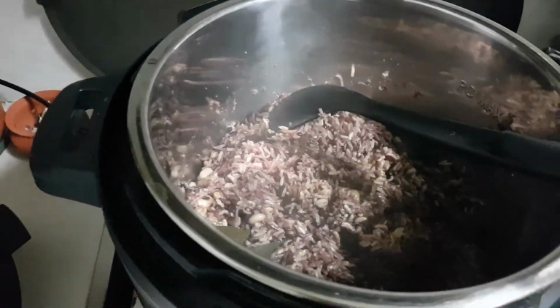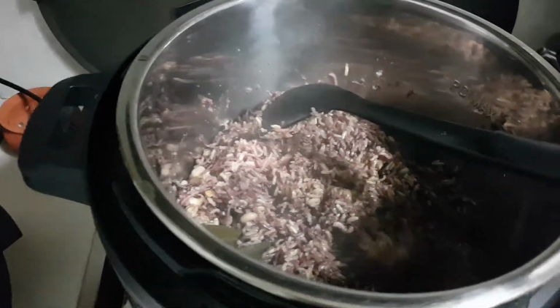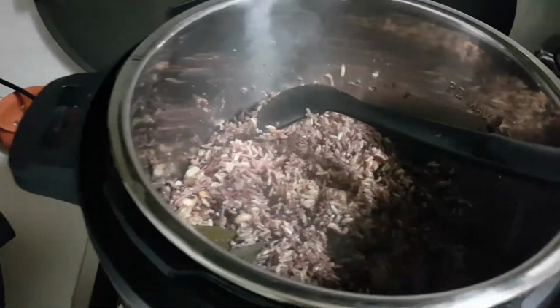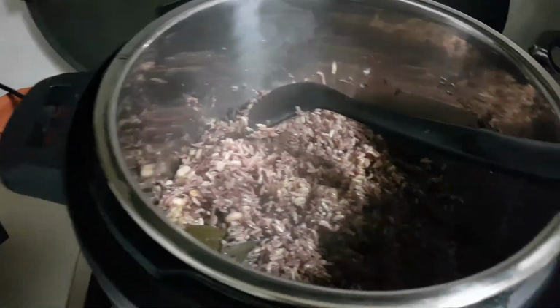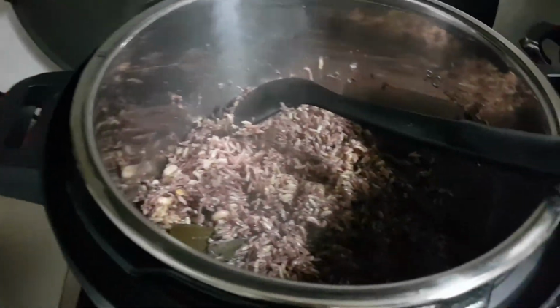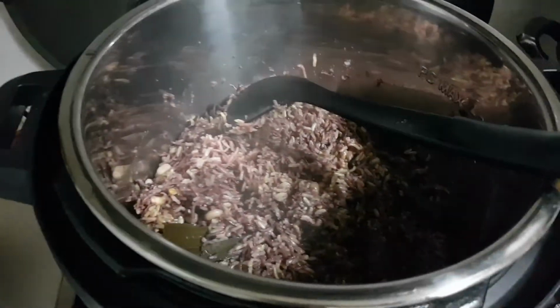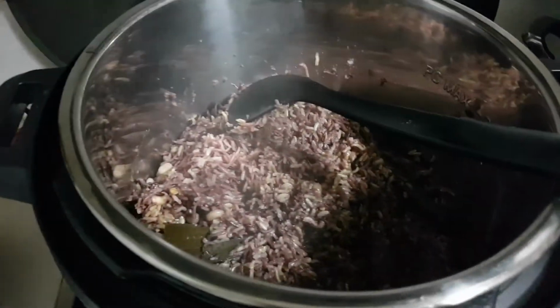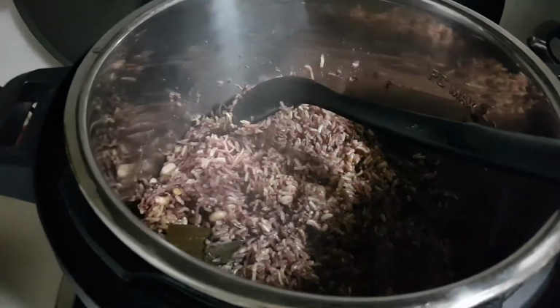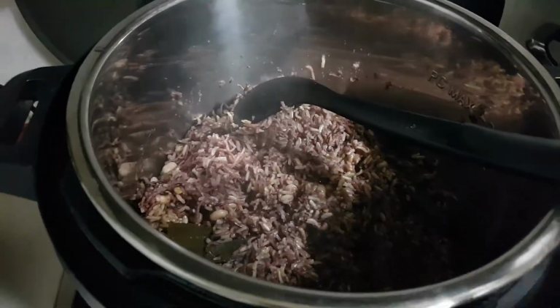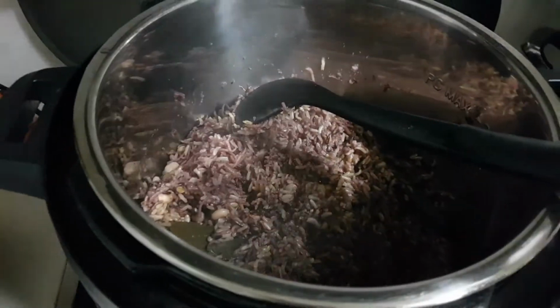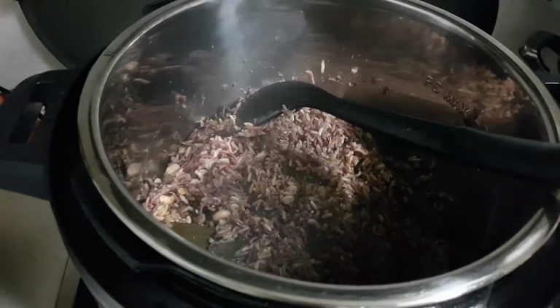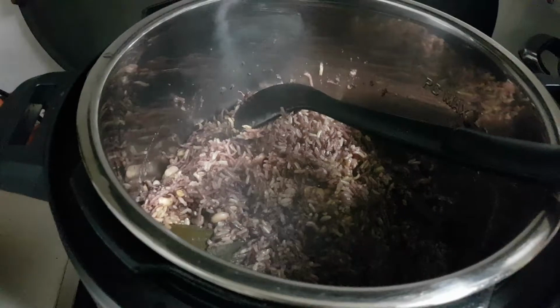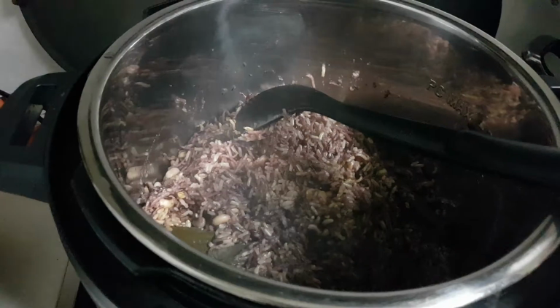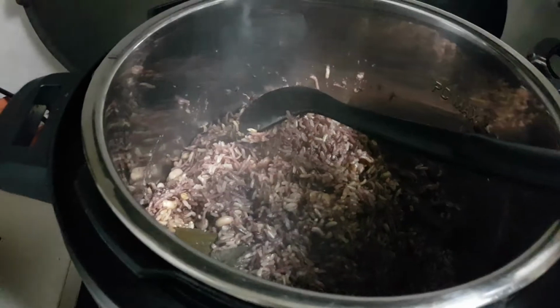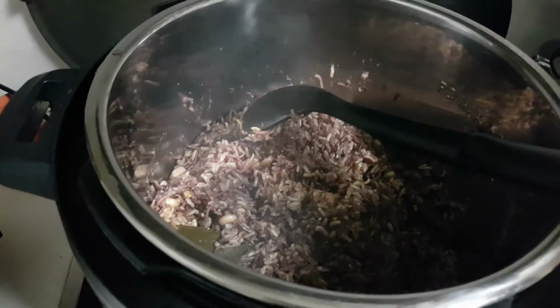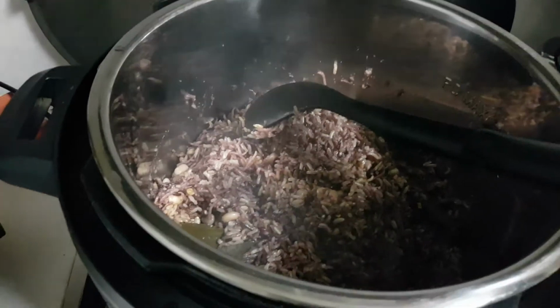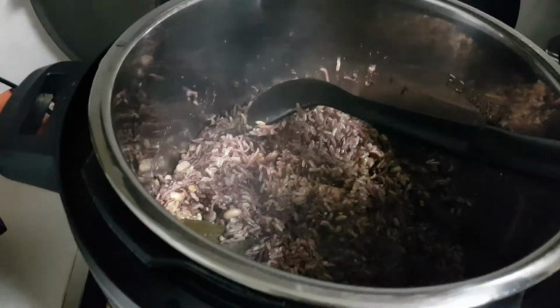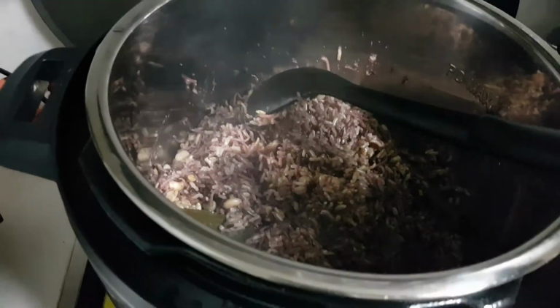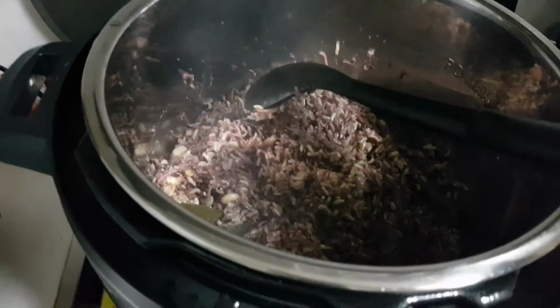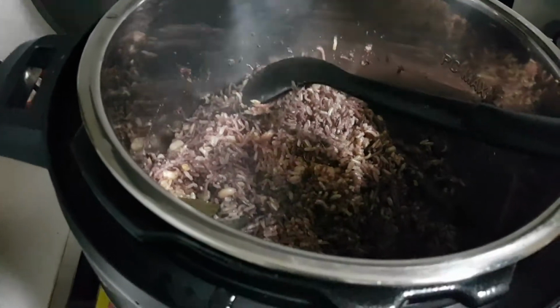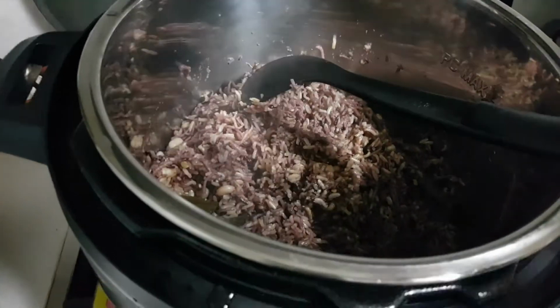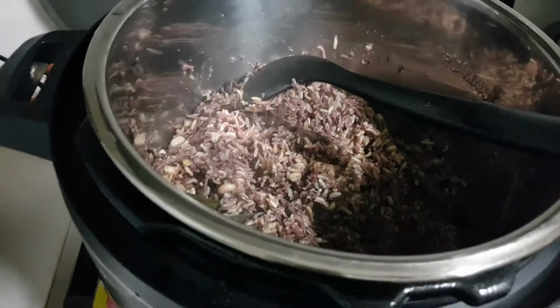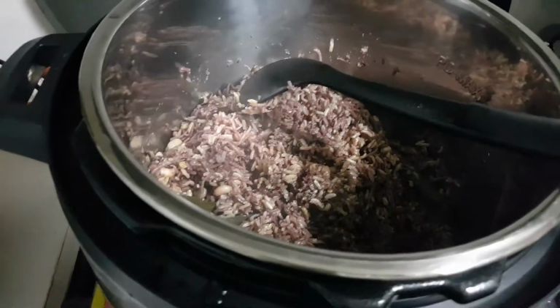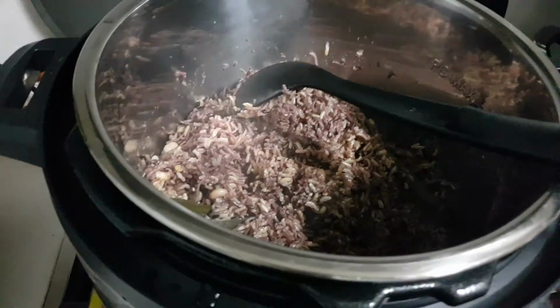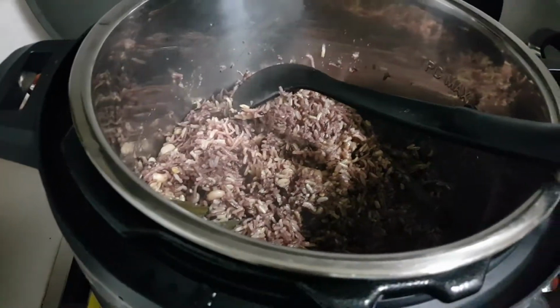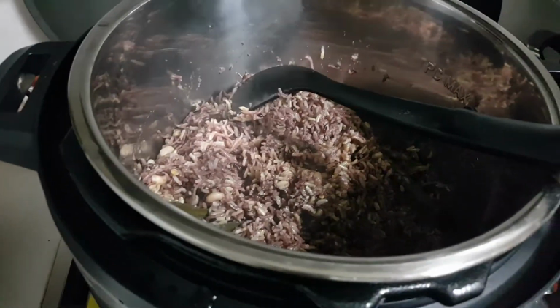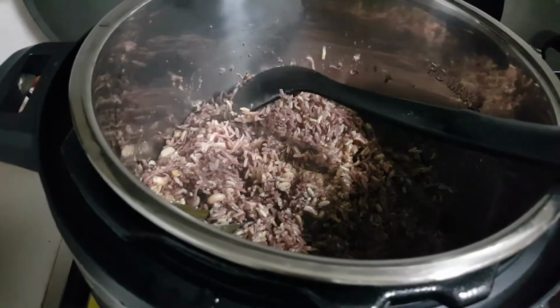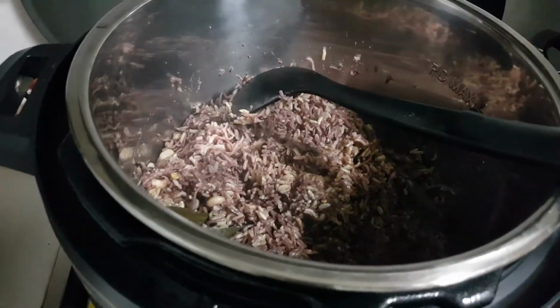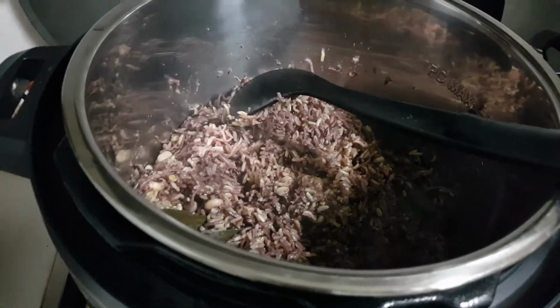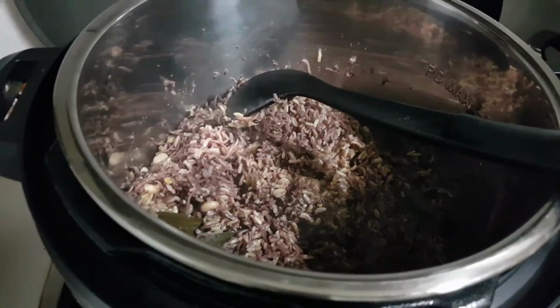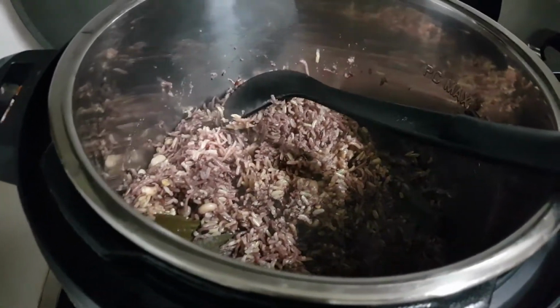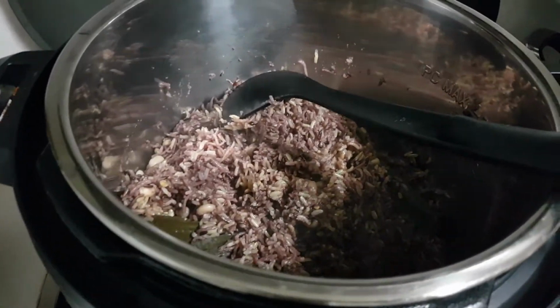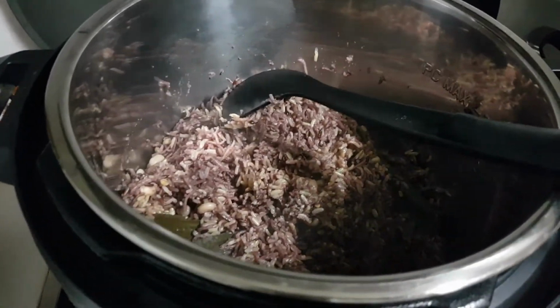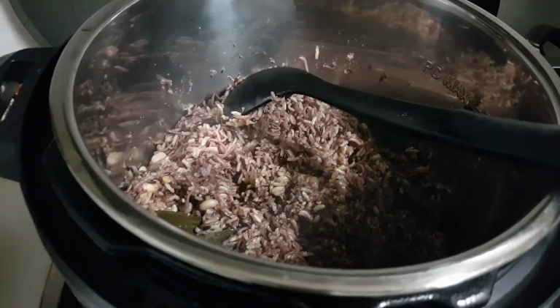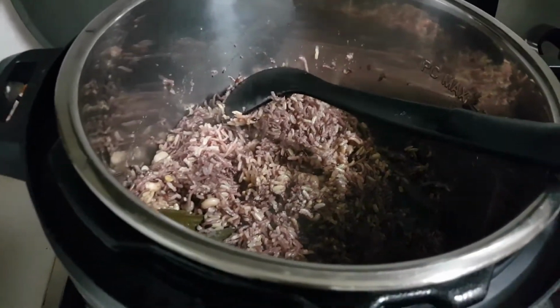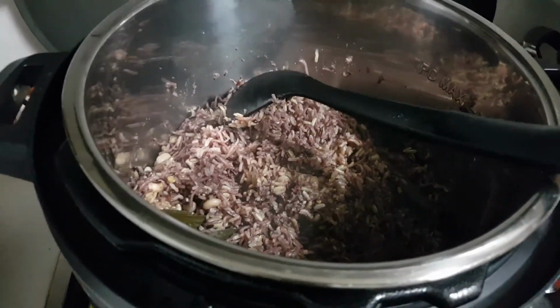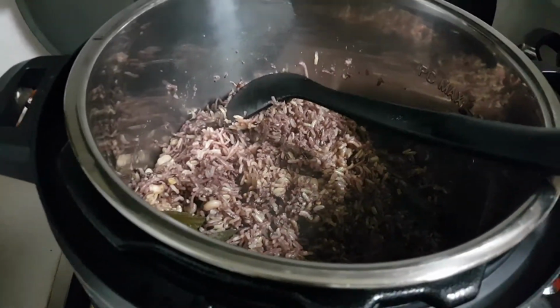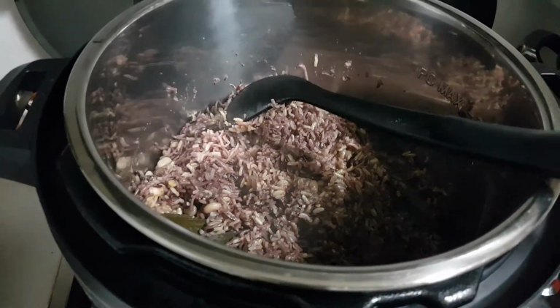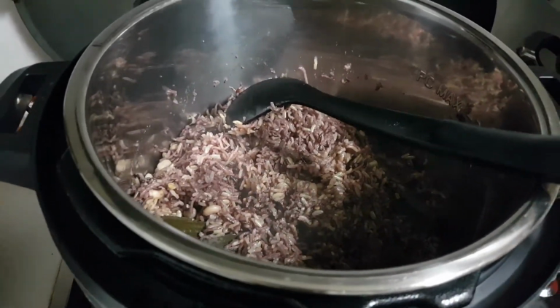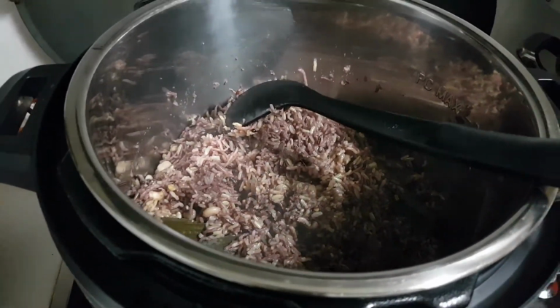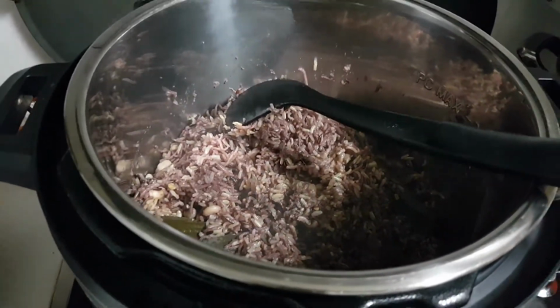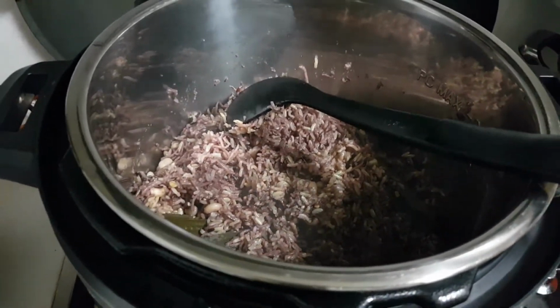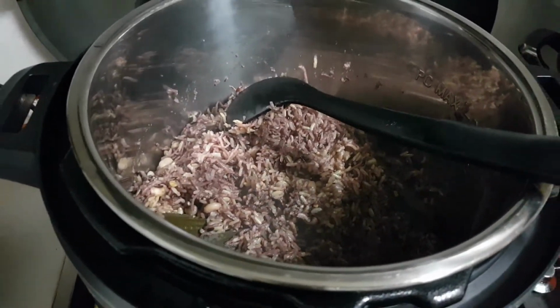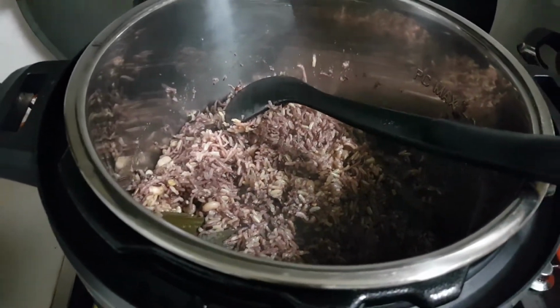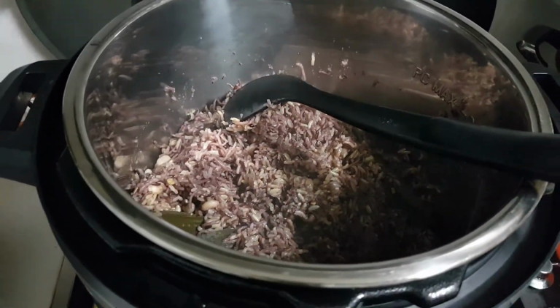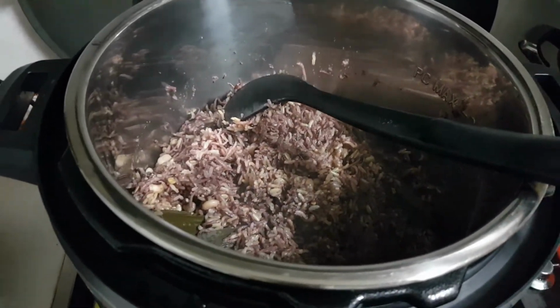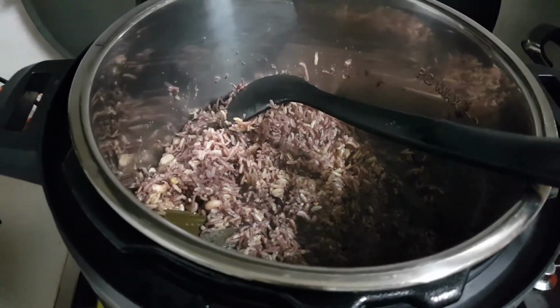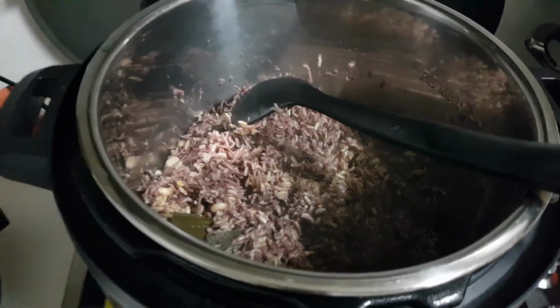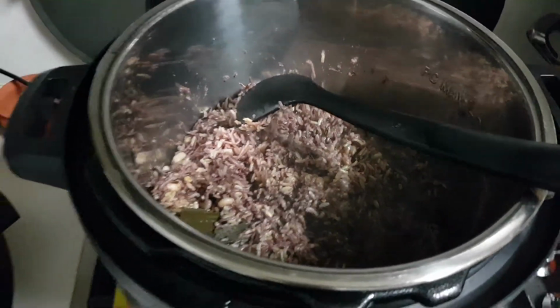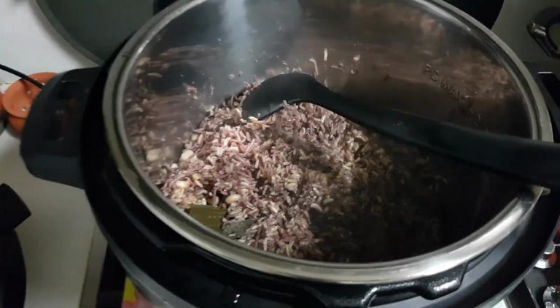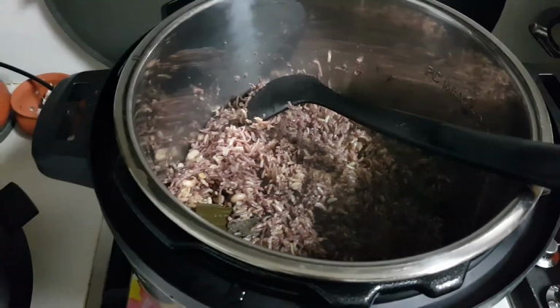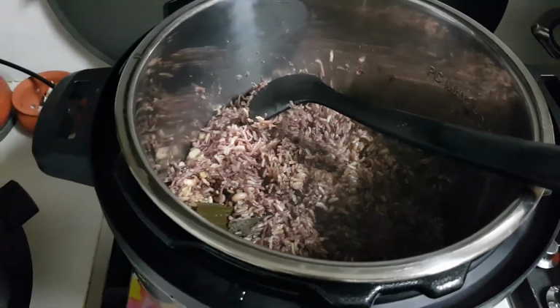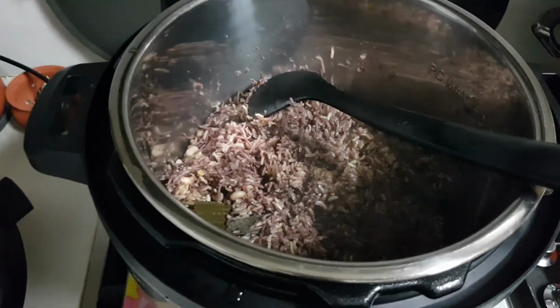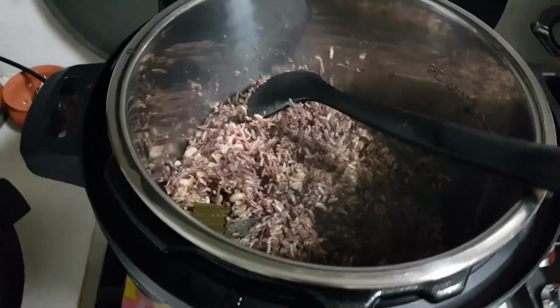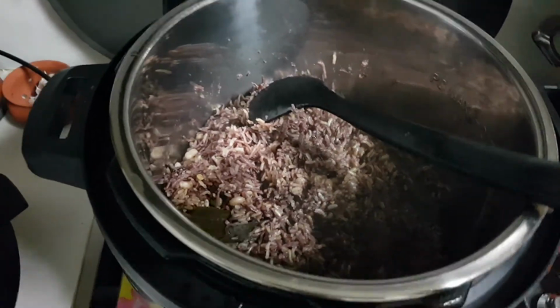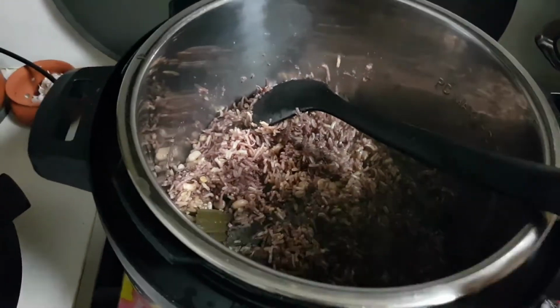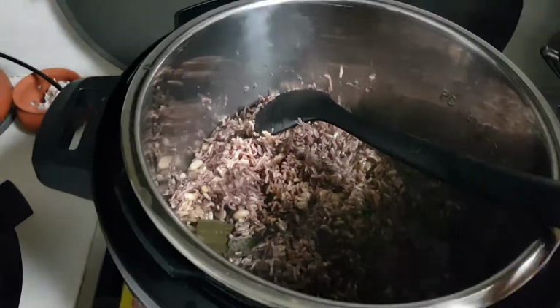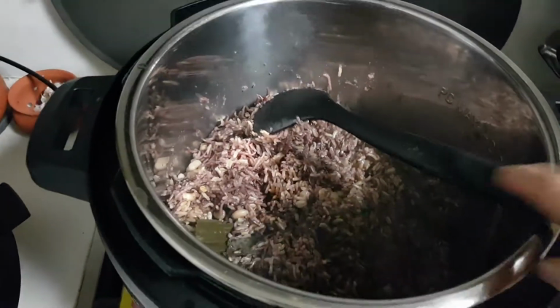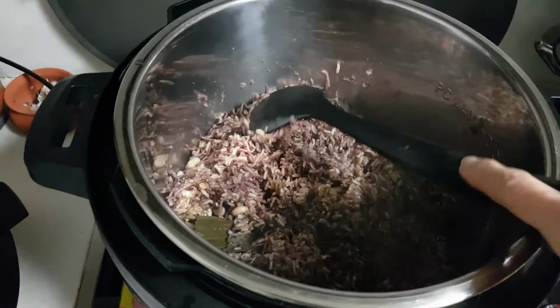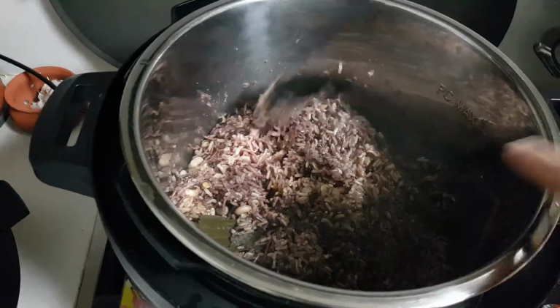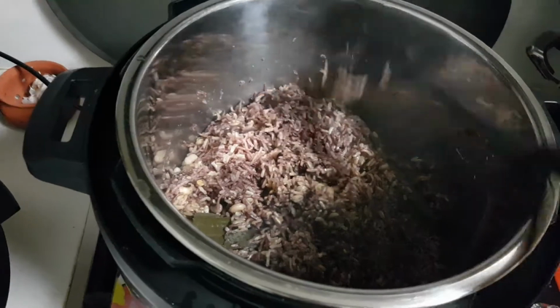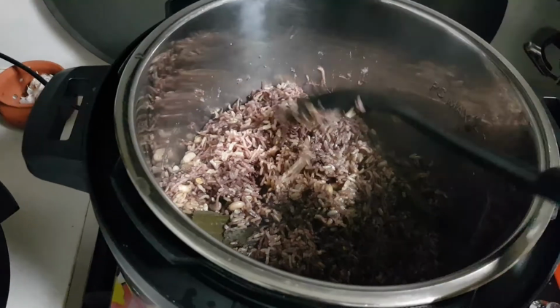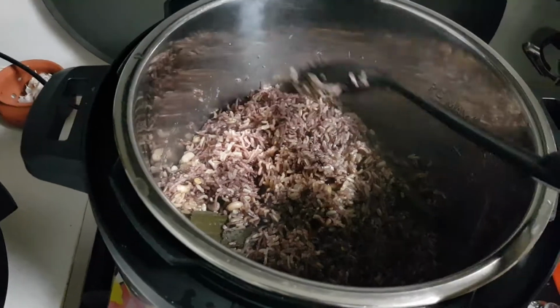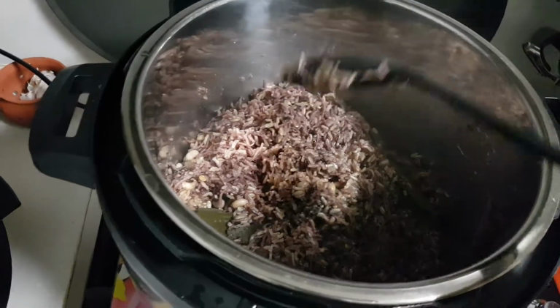I'm Nancy of Cooking Friend. Please subscribe to my cooking video for recipe ideas. This is rice.